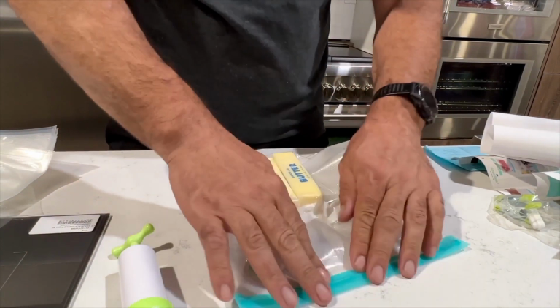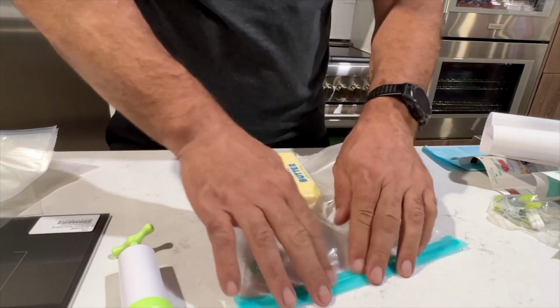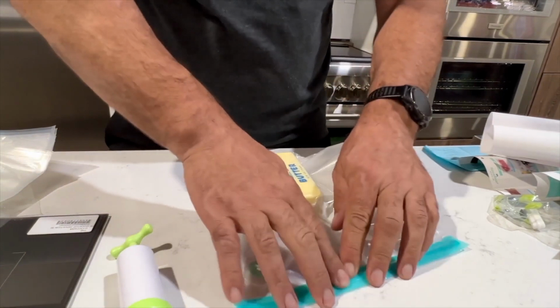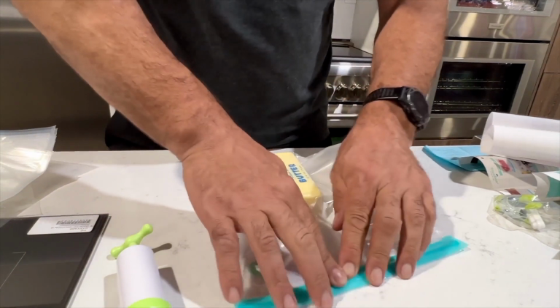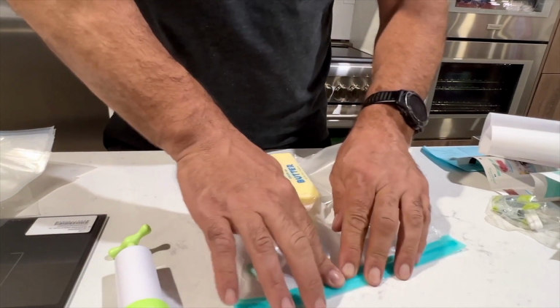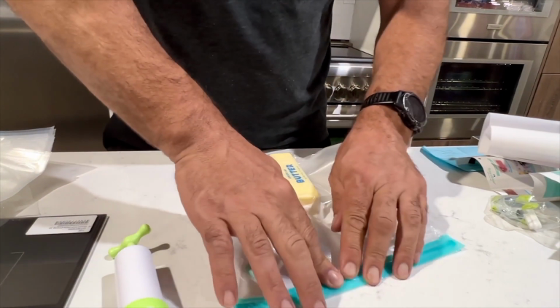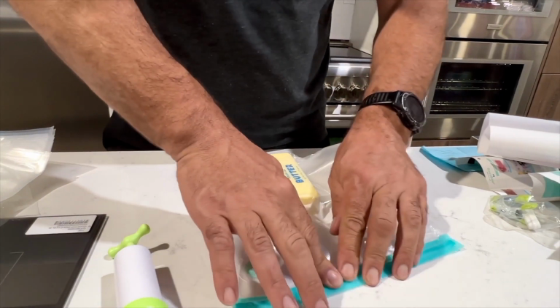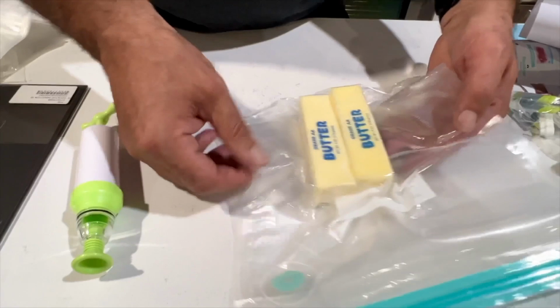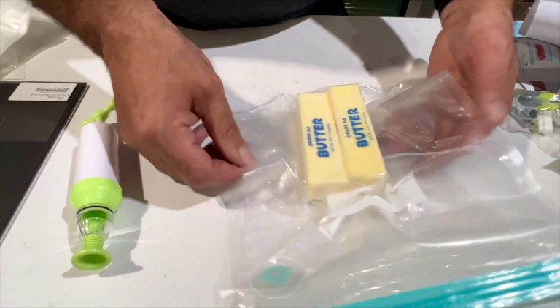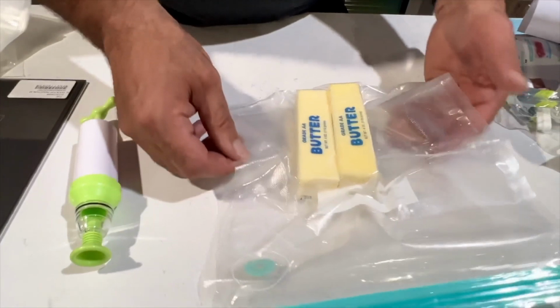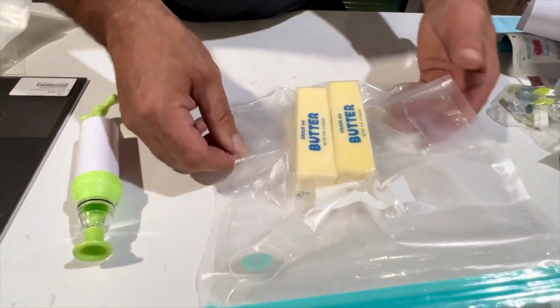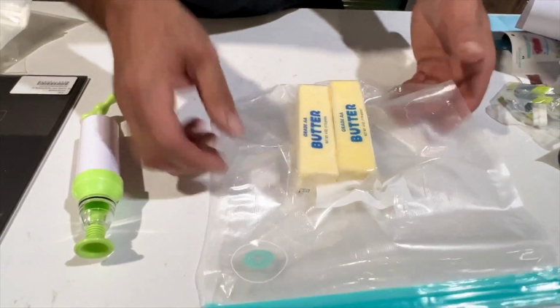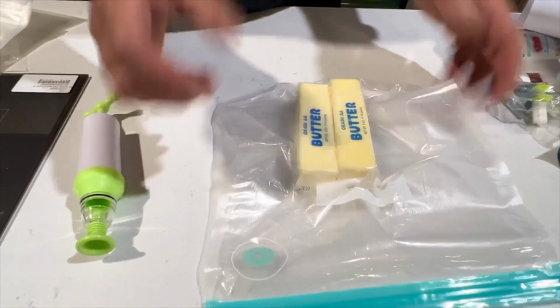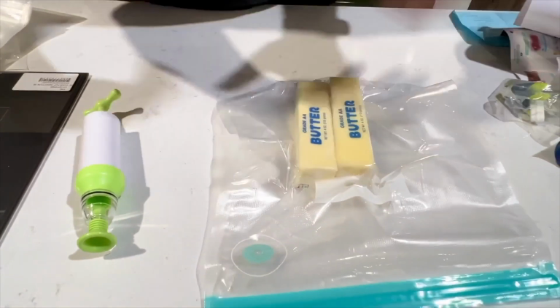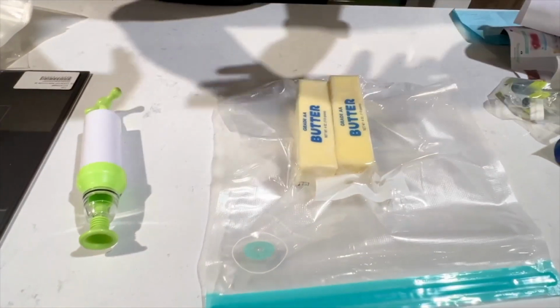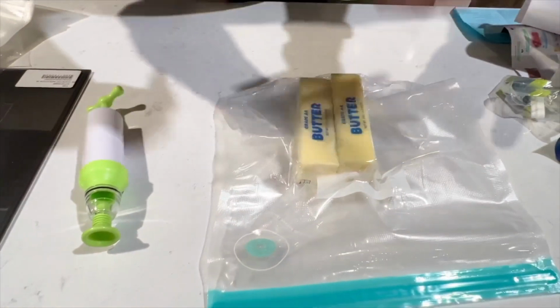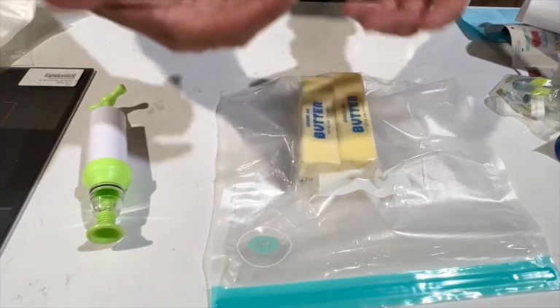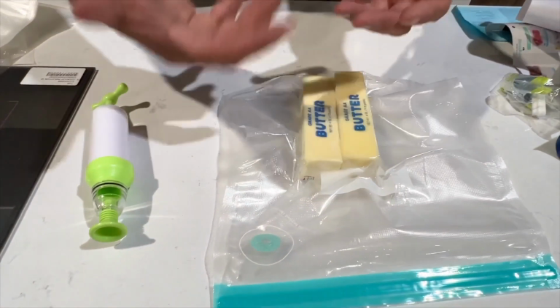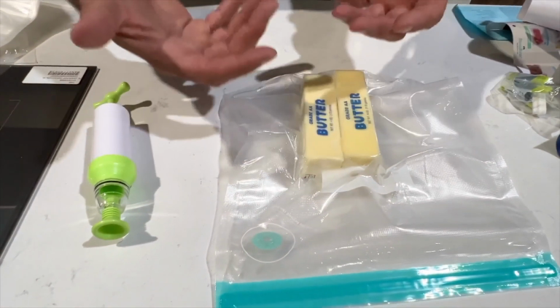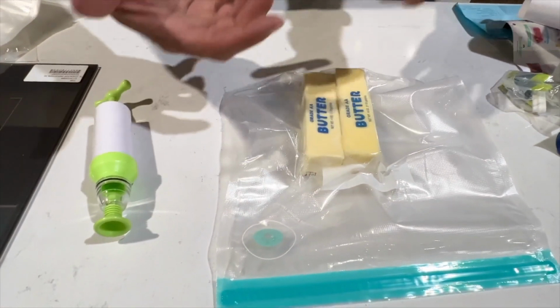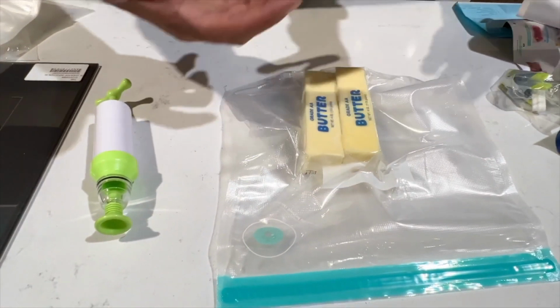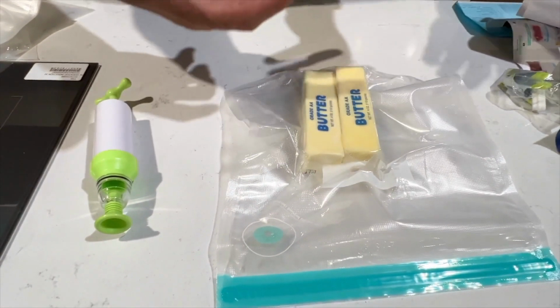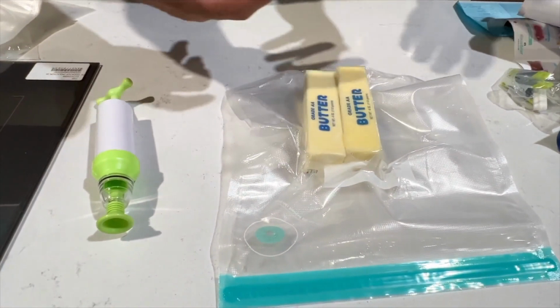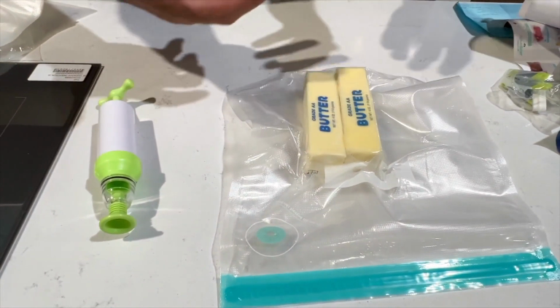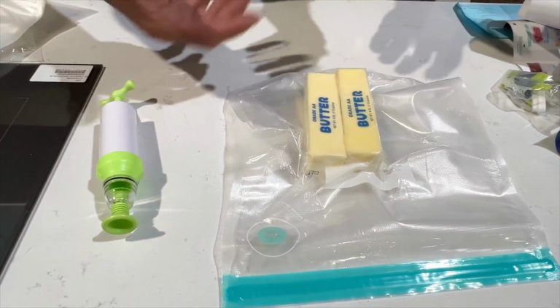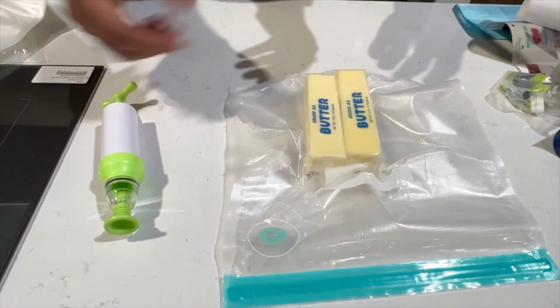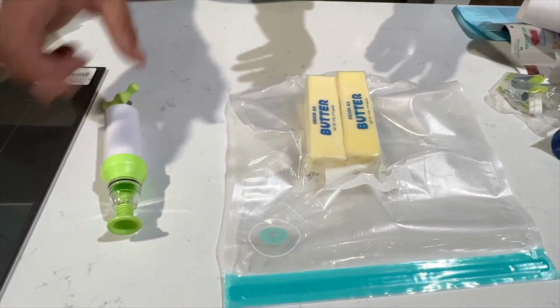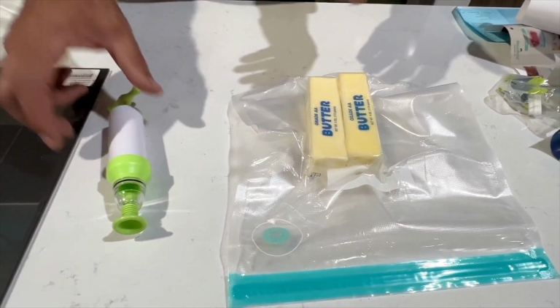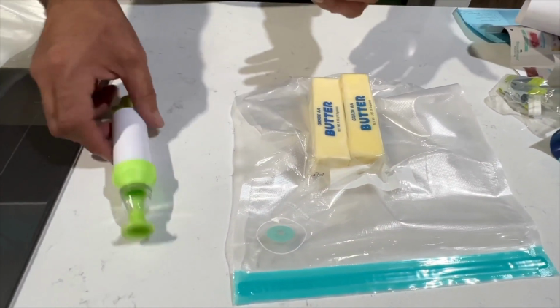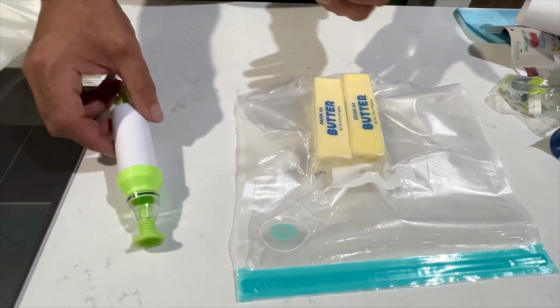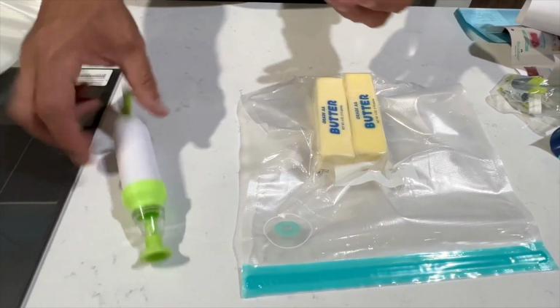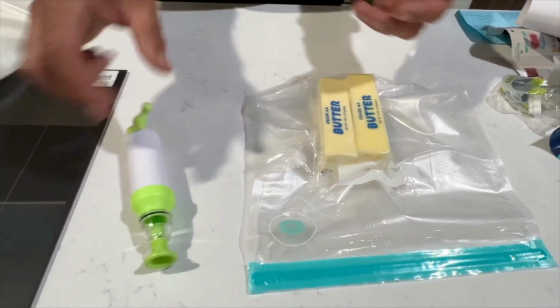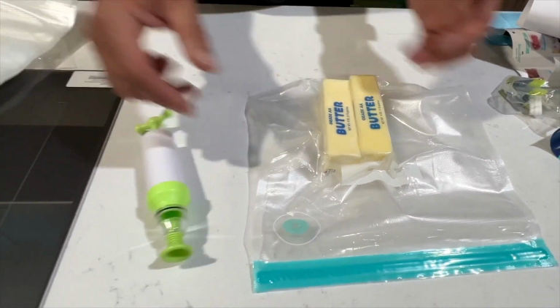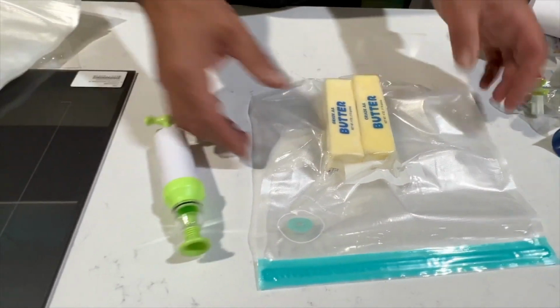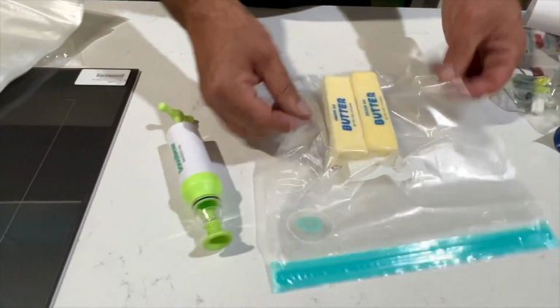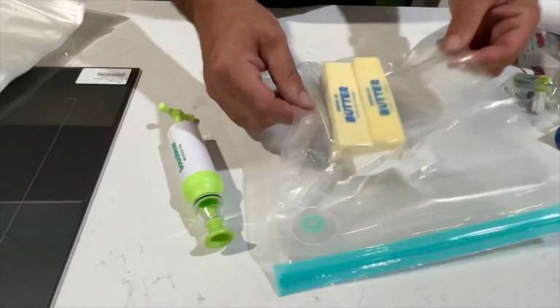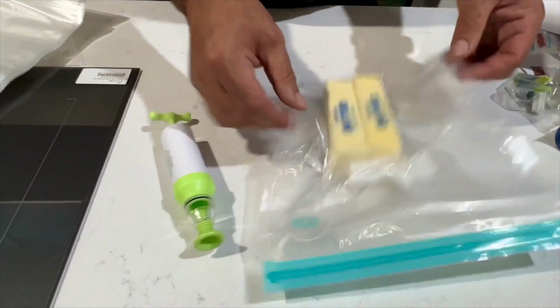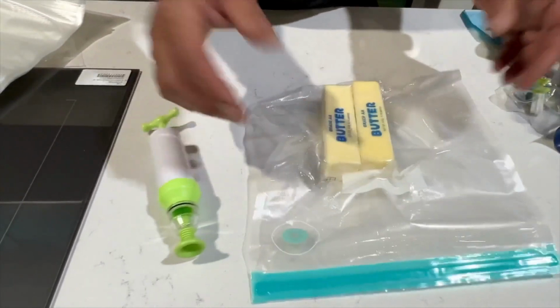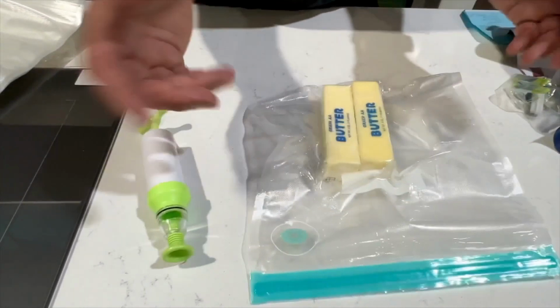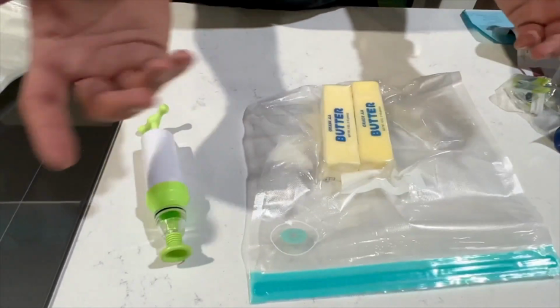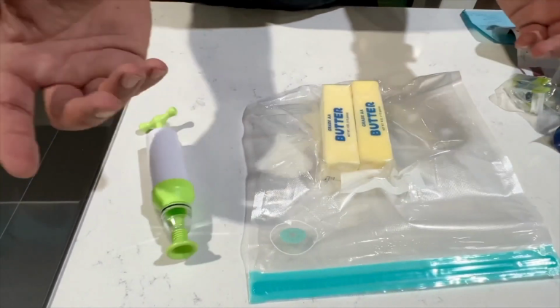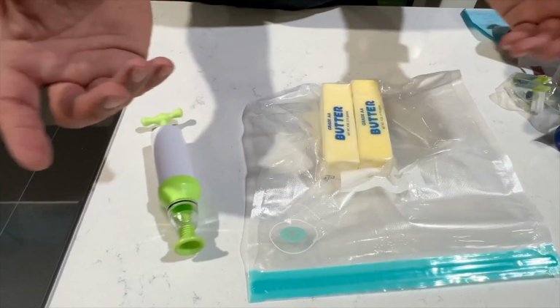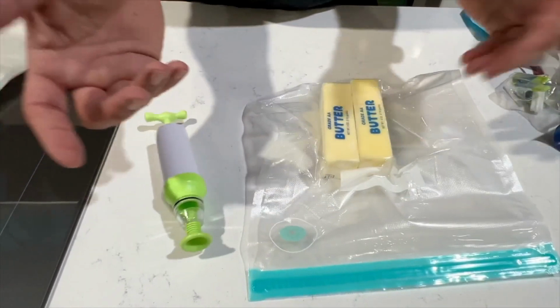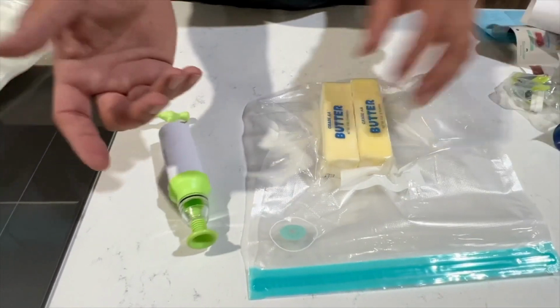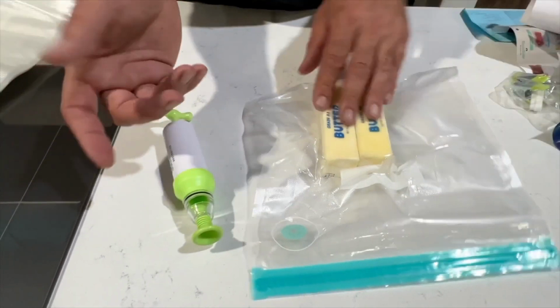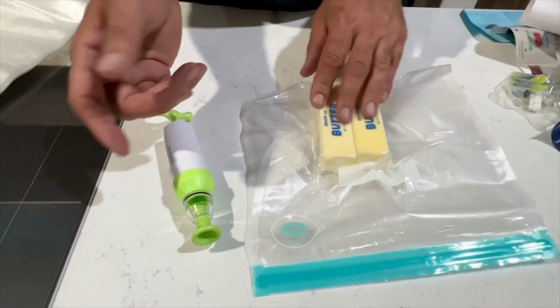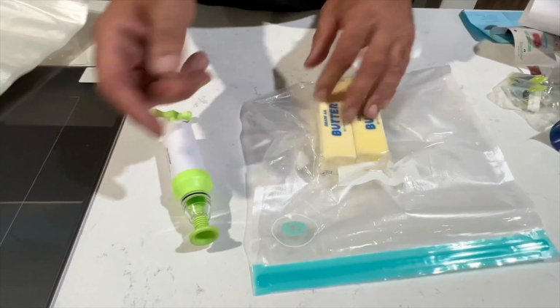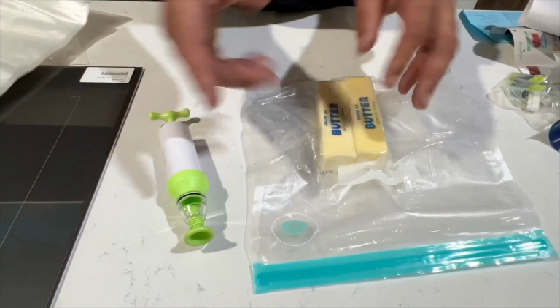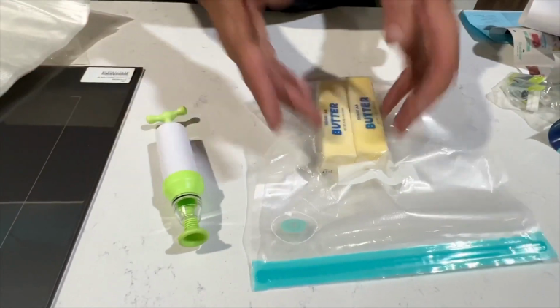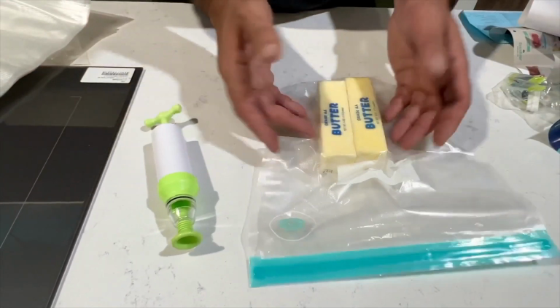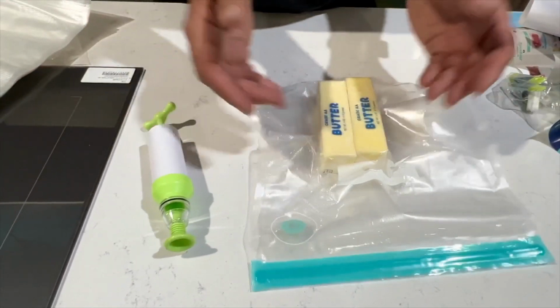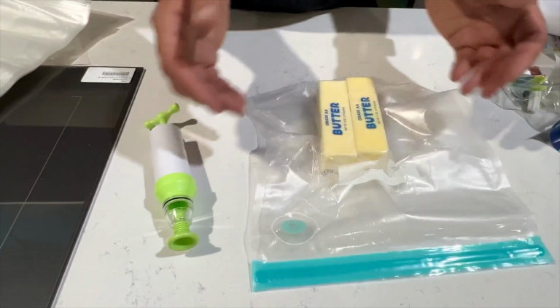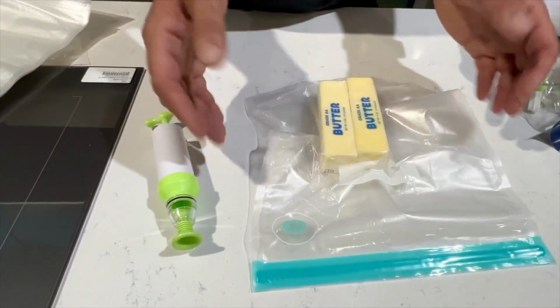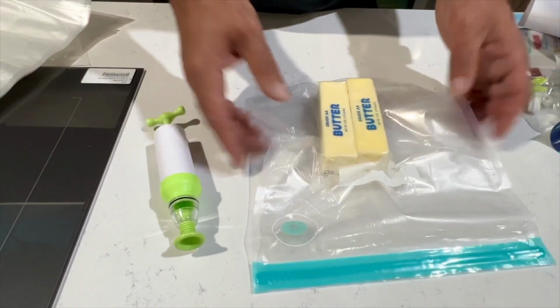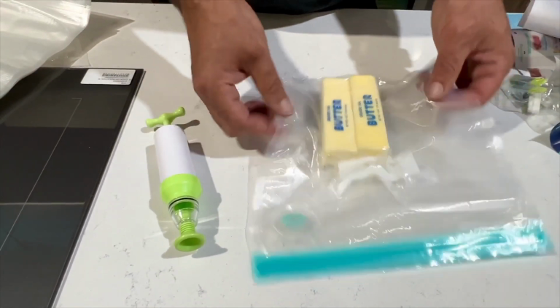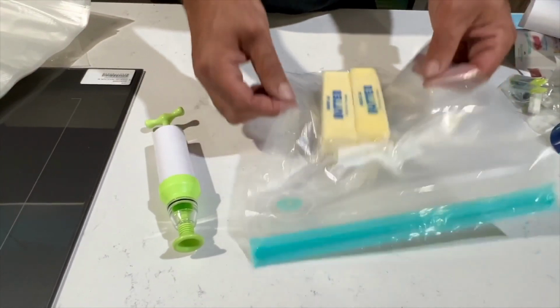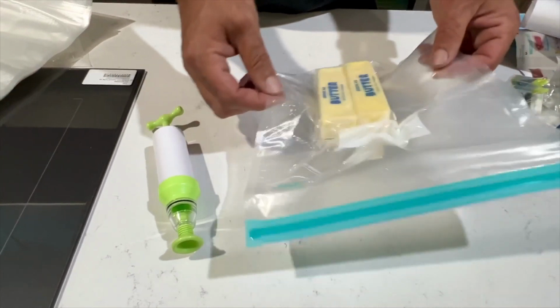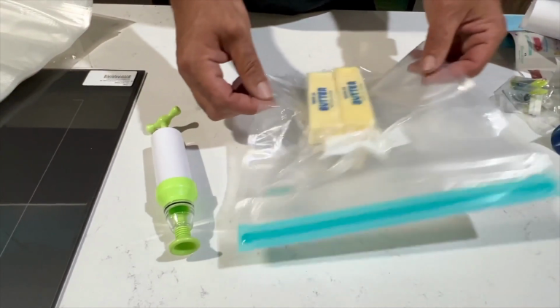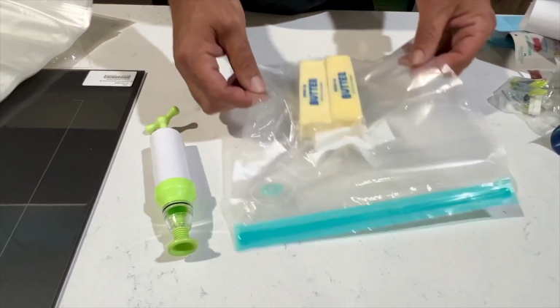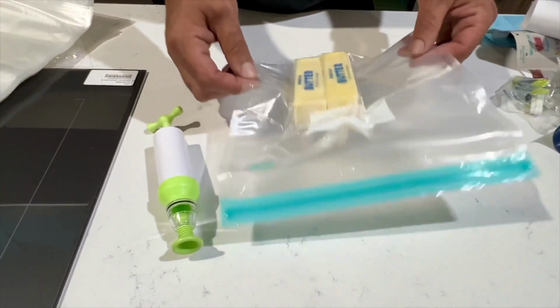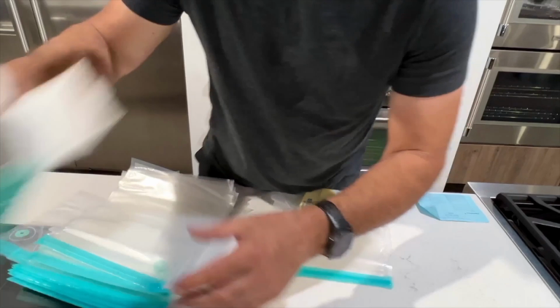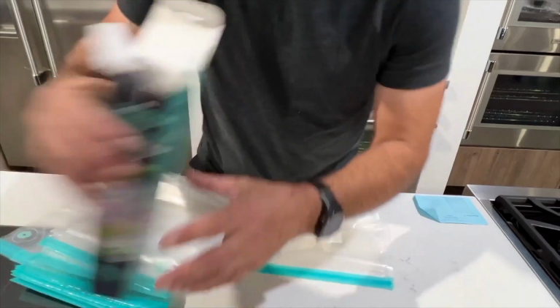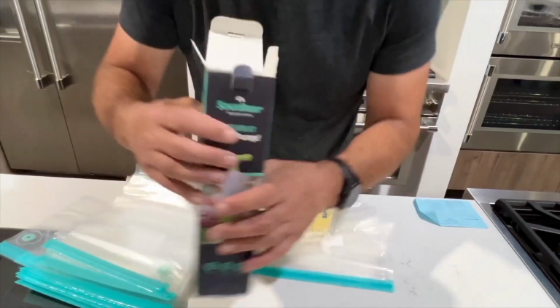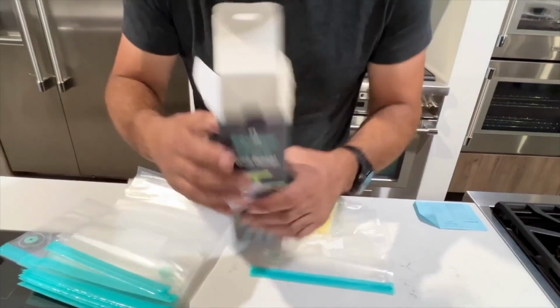I love it. Other than my shortcomings as a sealer, this is a great product.